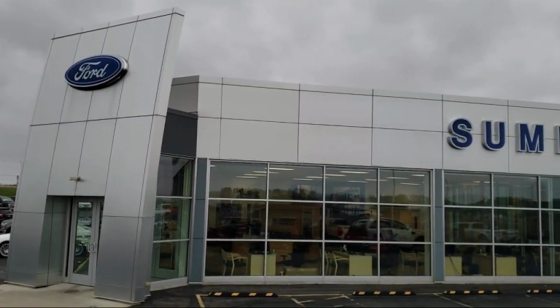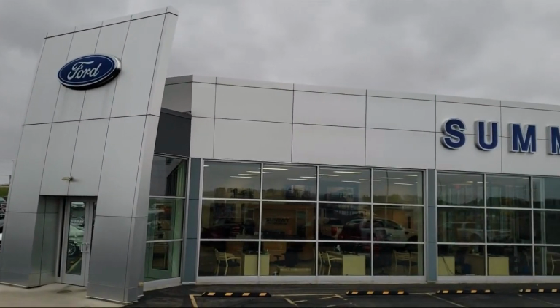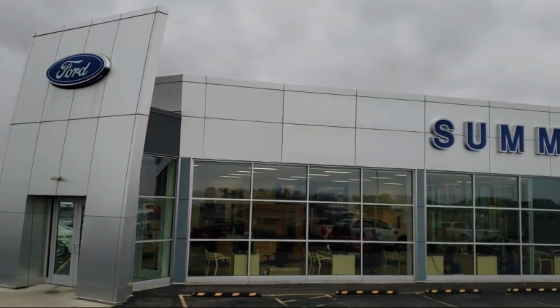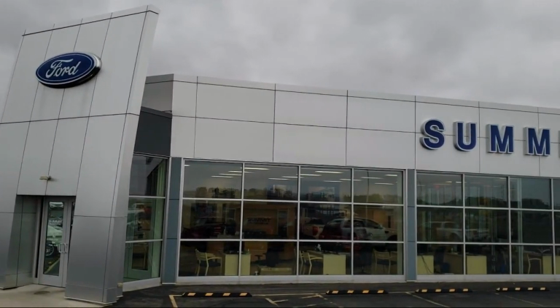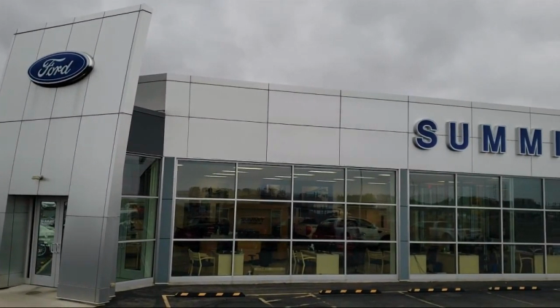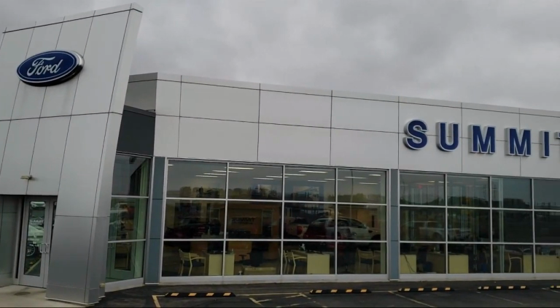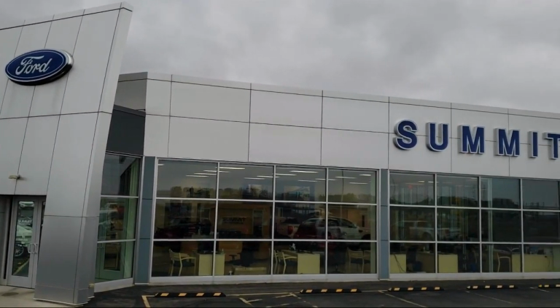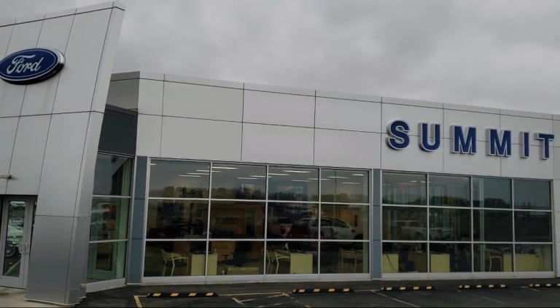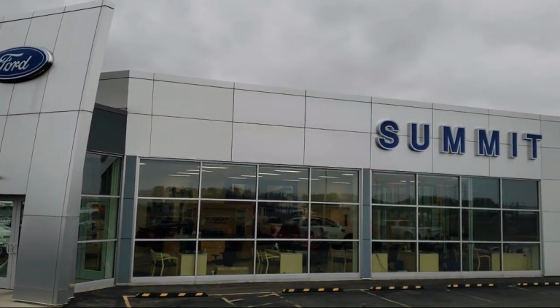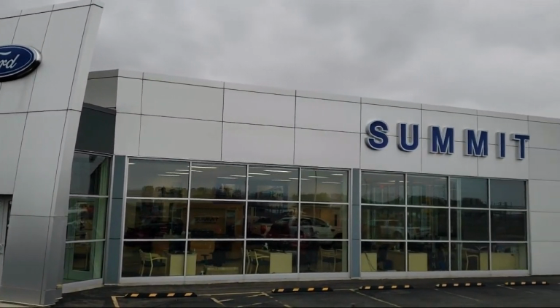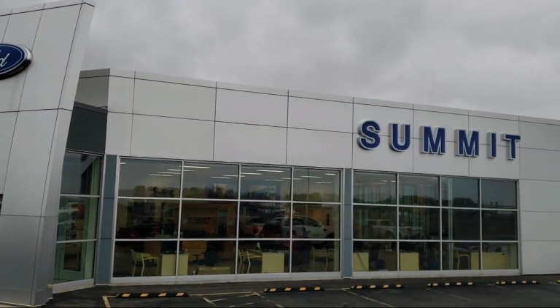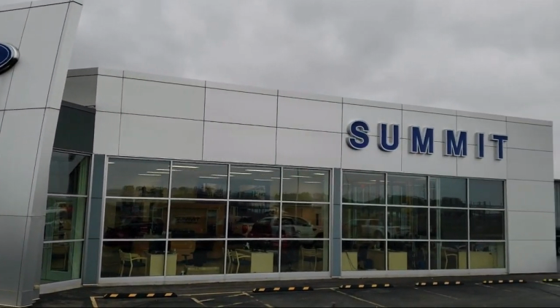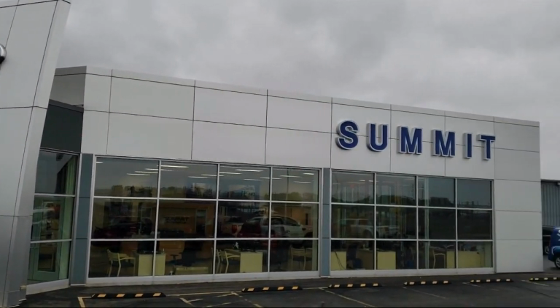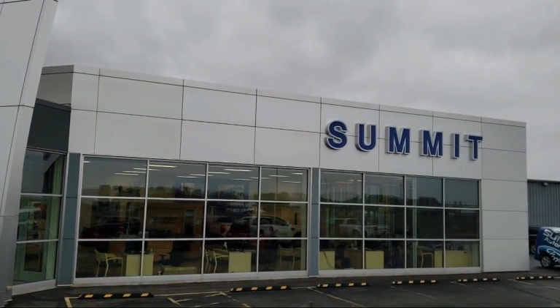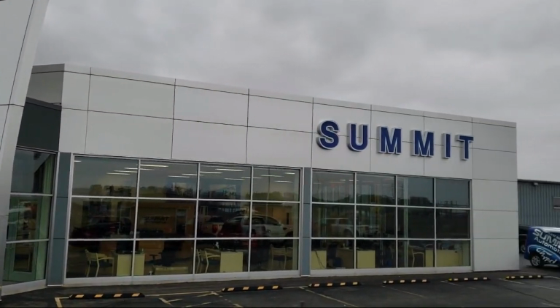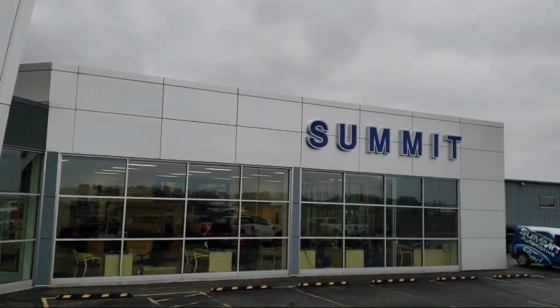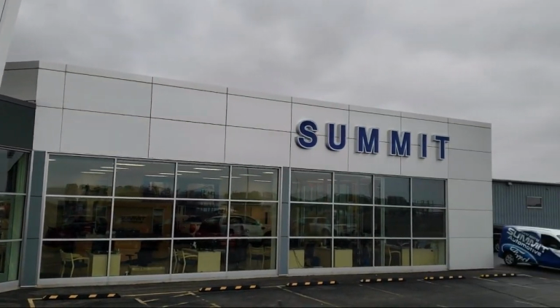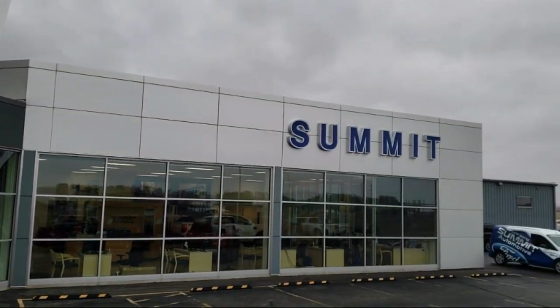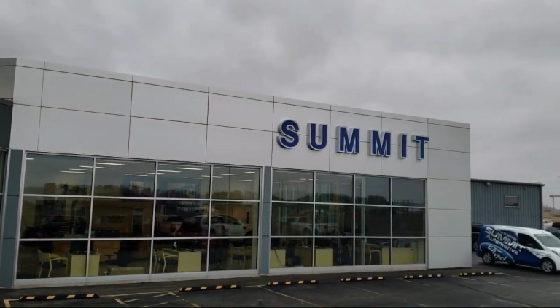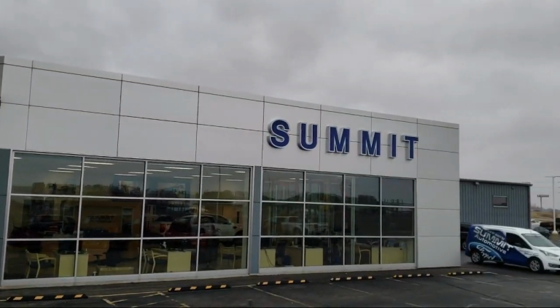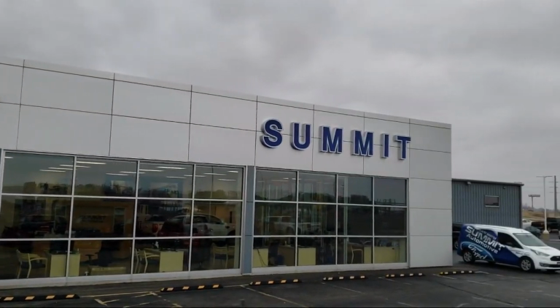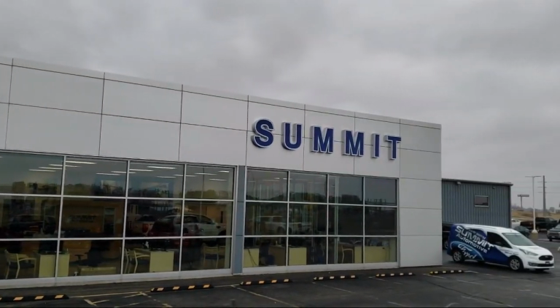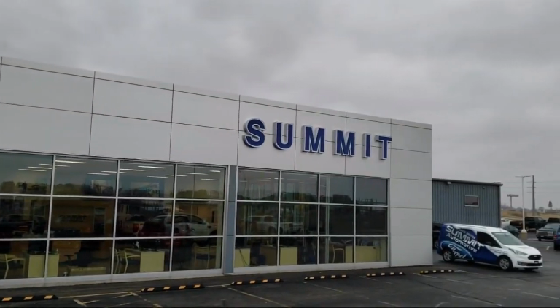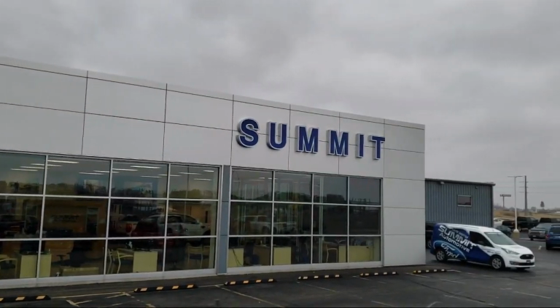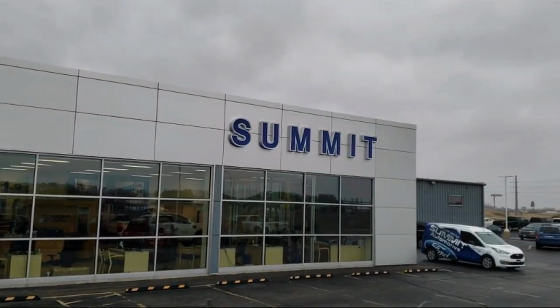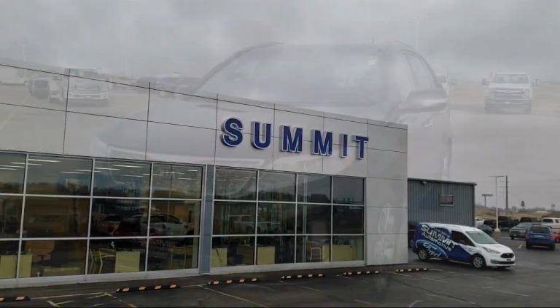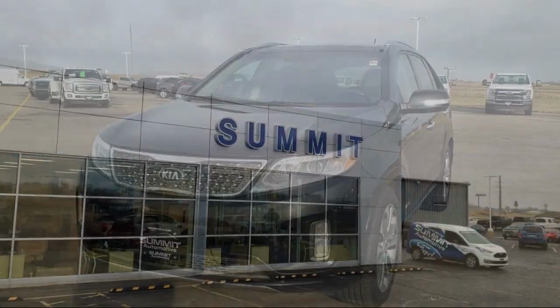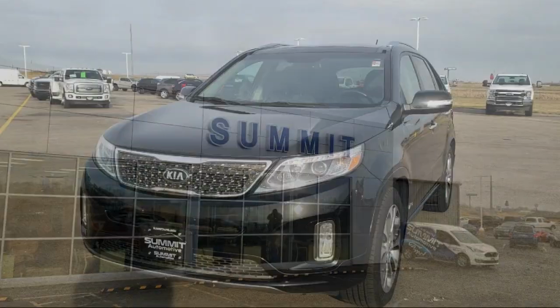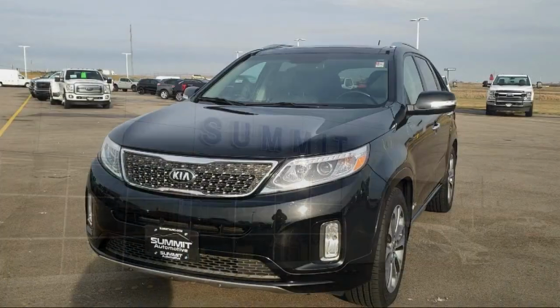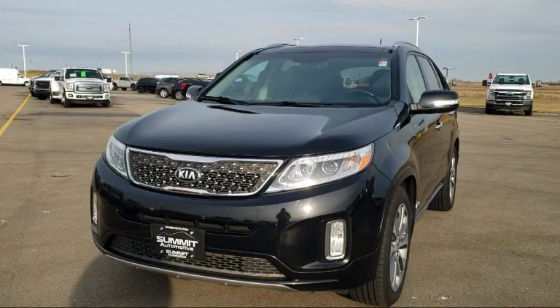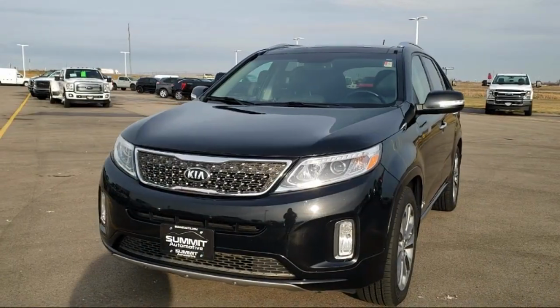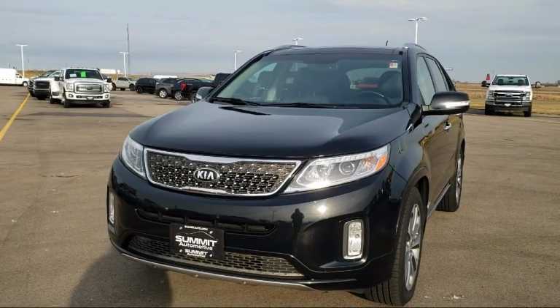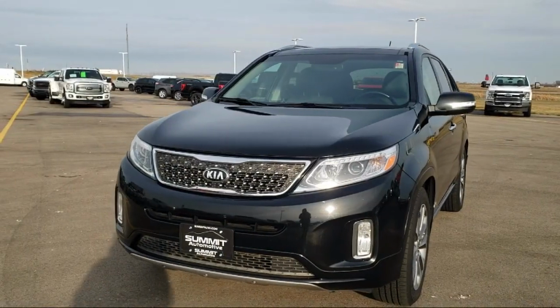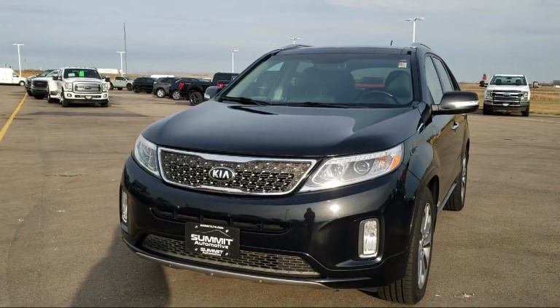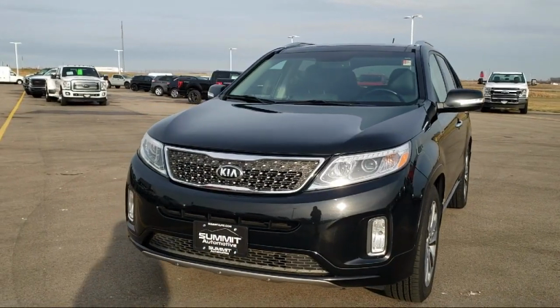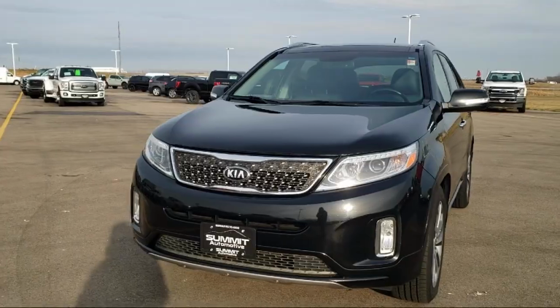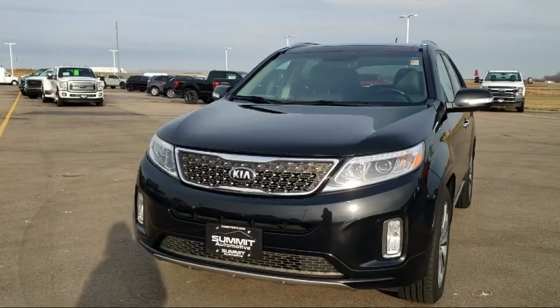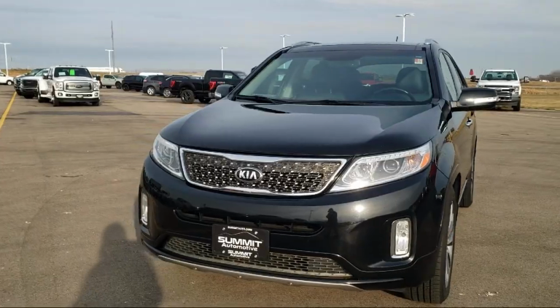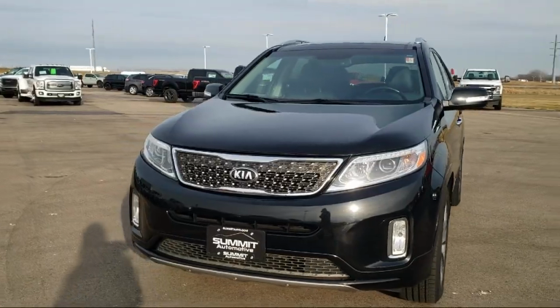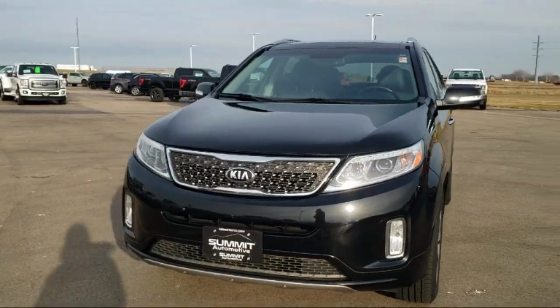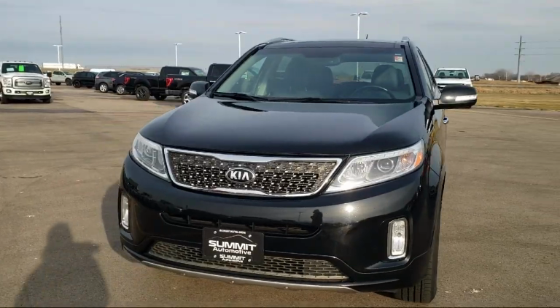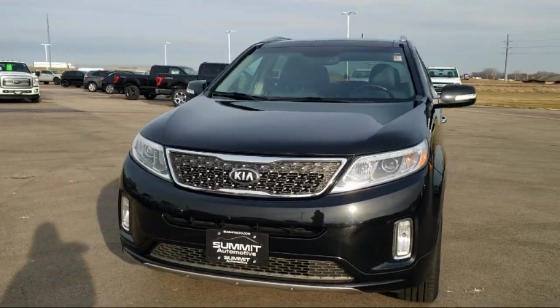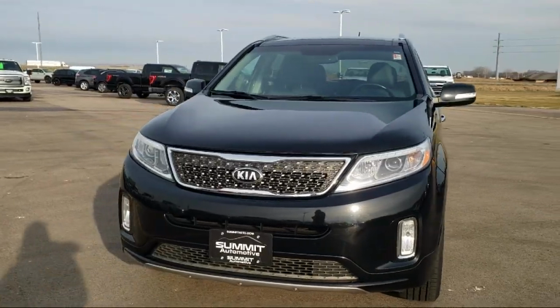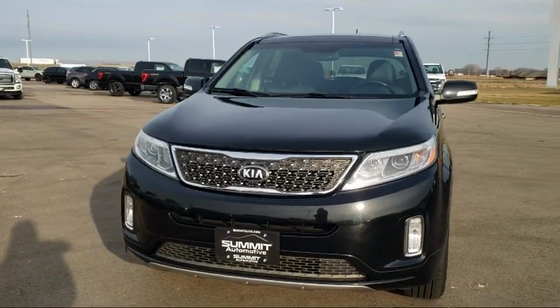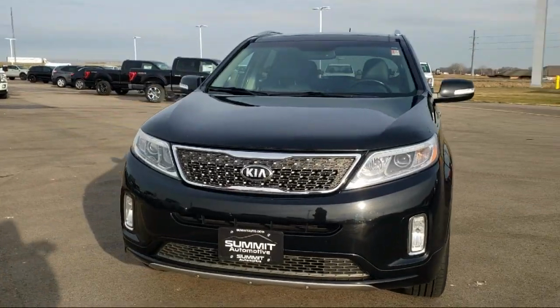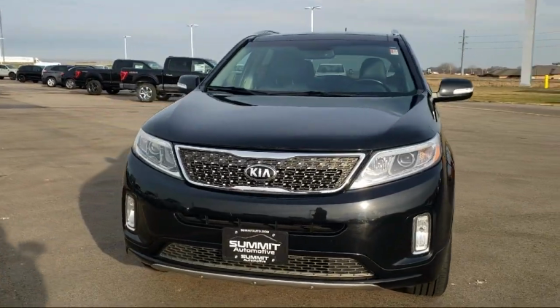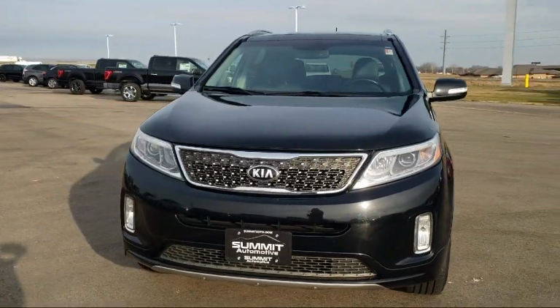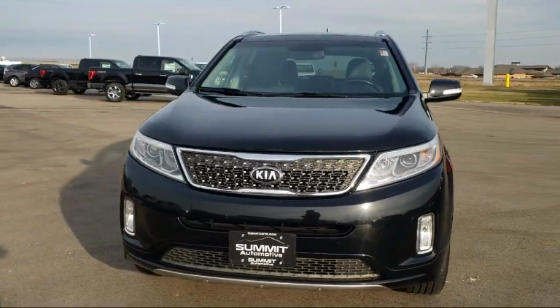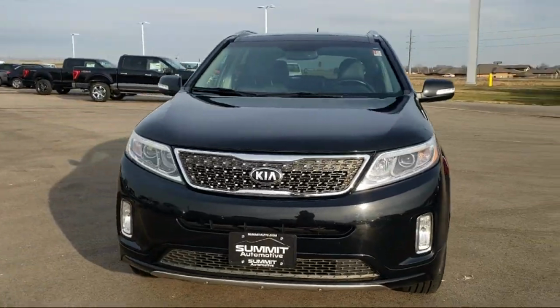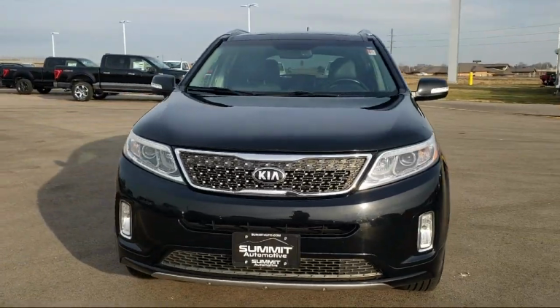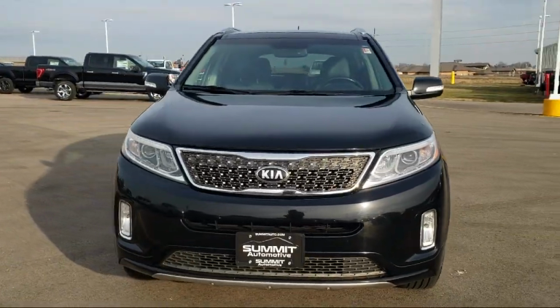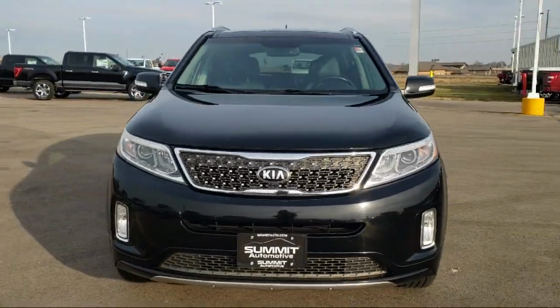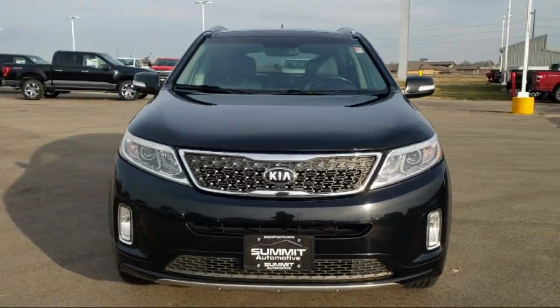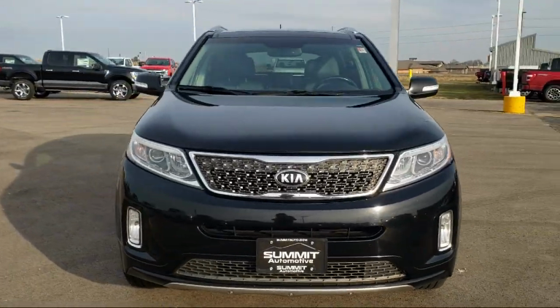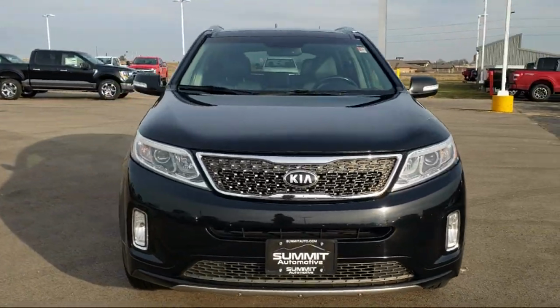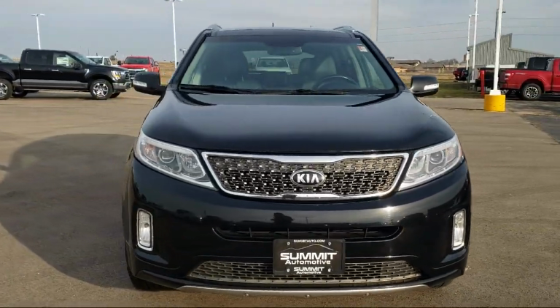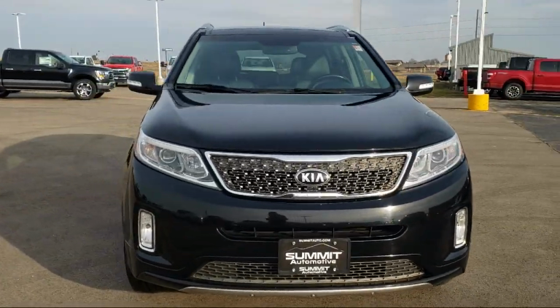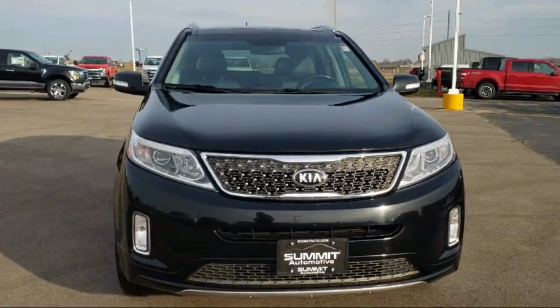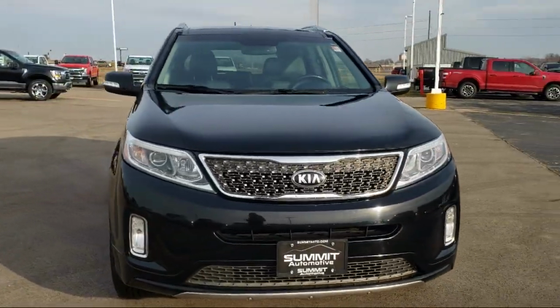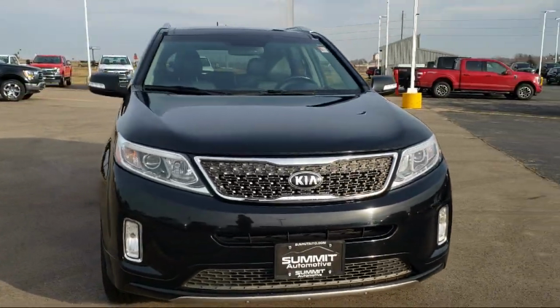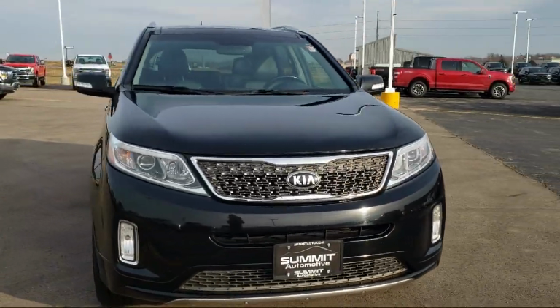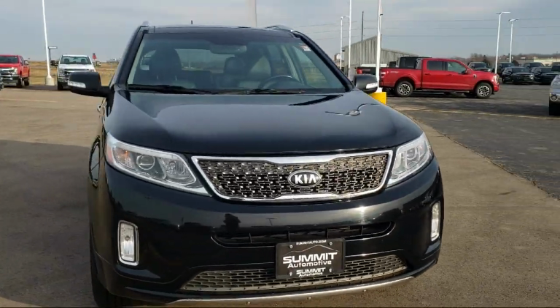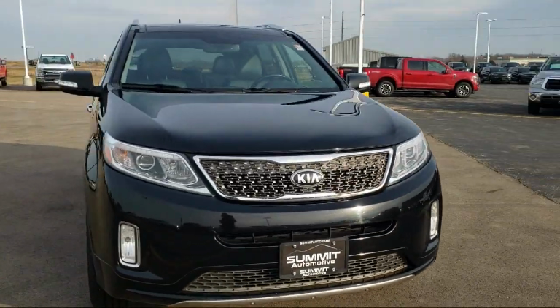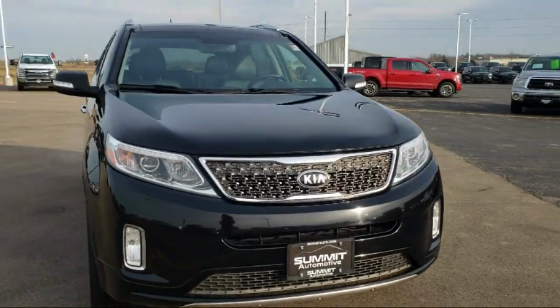Welcome to Summit Ford, your premier destination for purchasing a vehicle. And here's a look at another one of our pre-owned vehicles from our great selection.